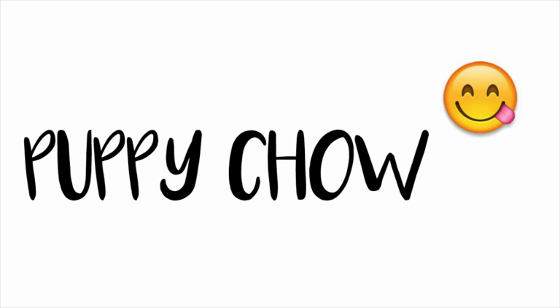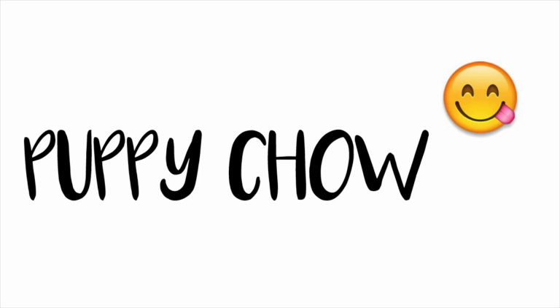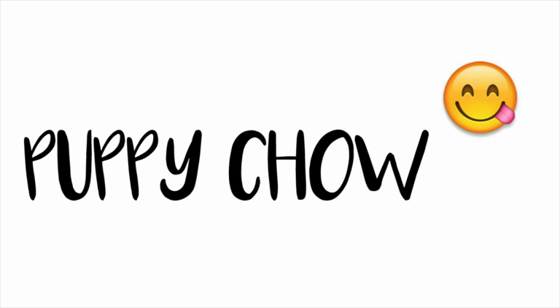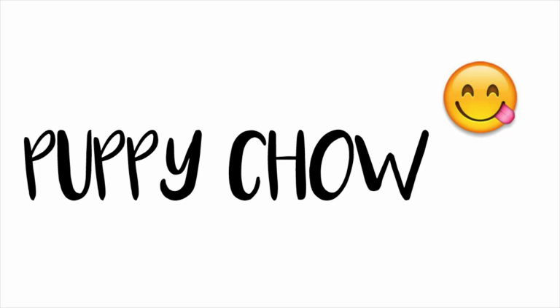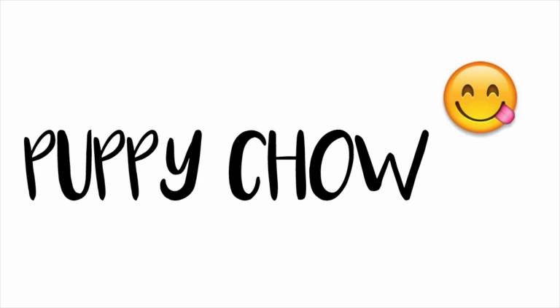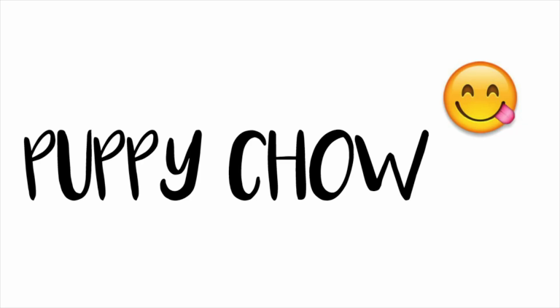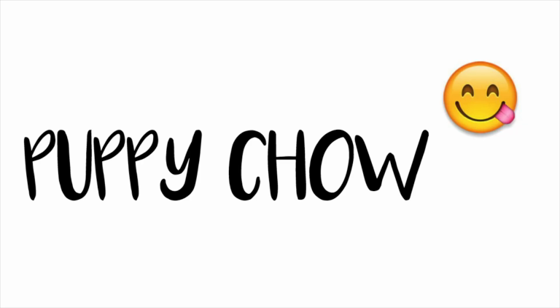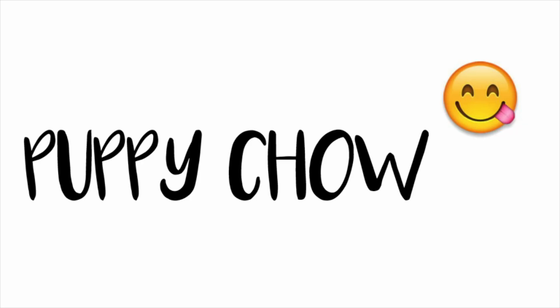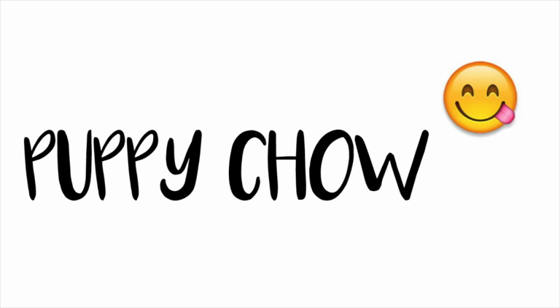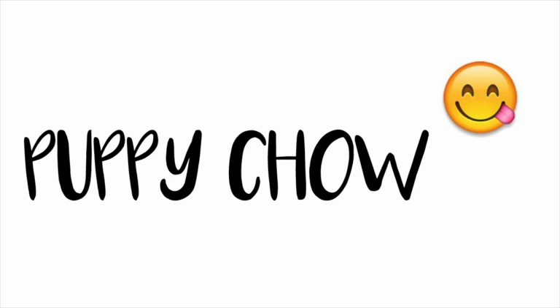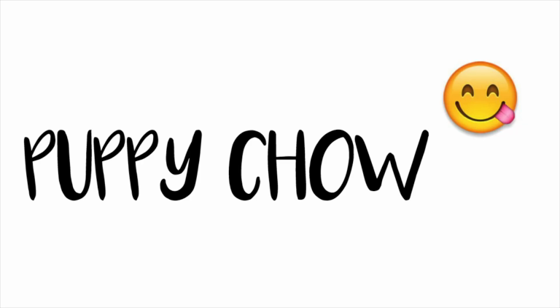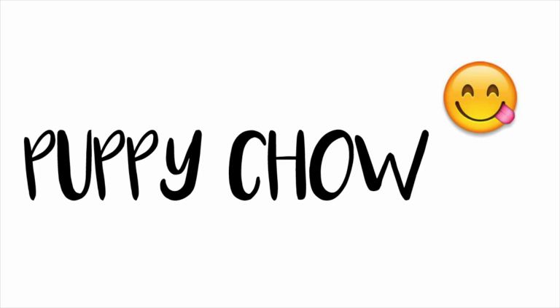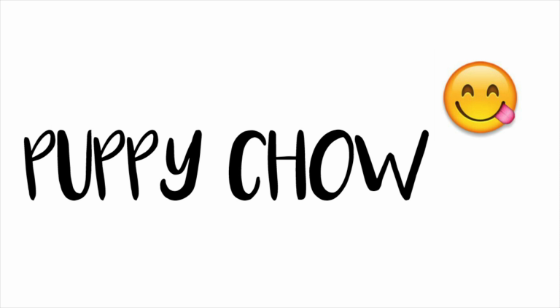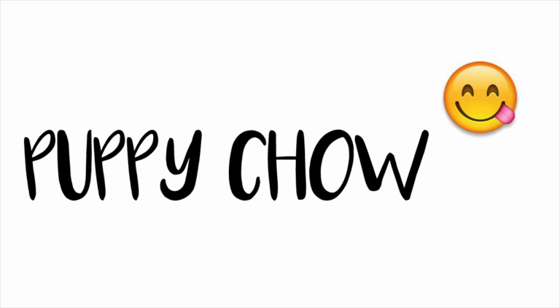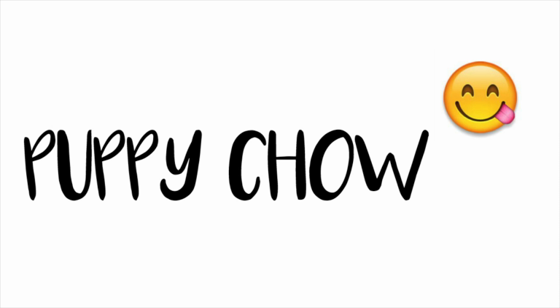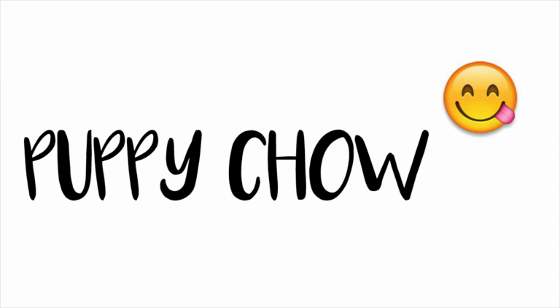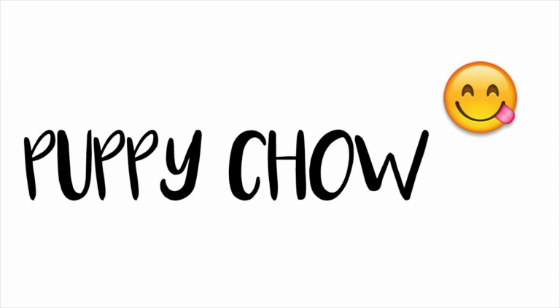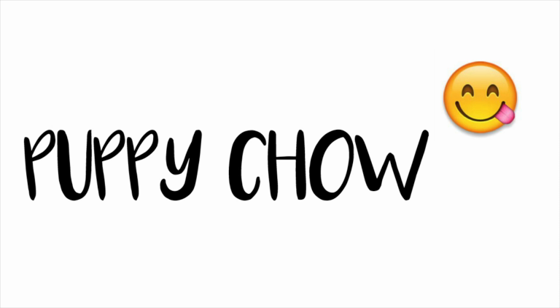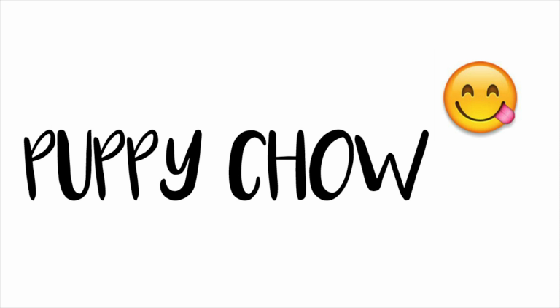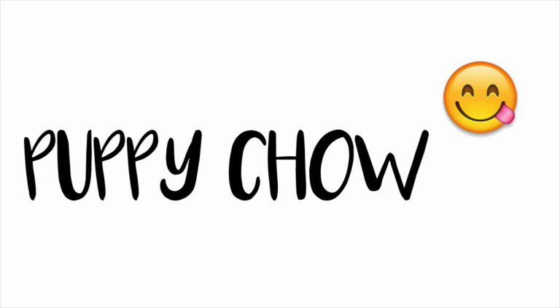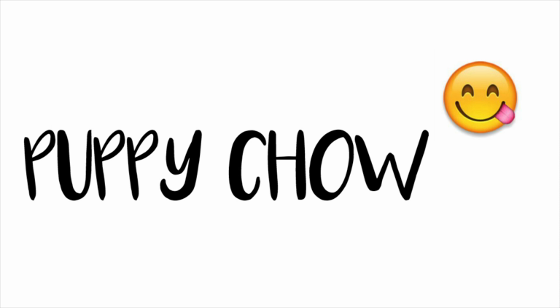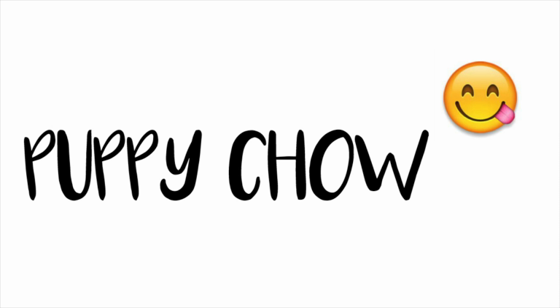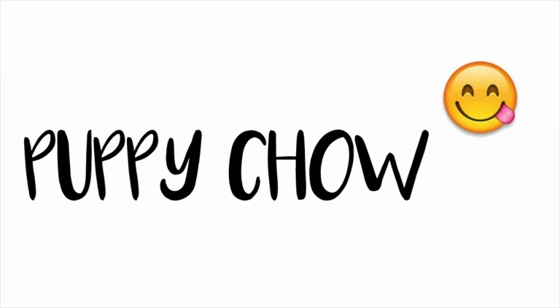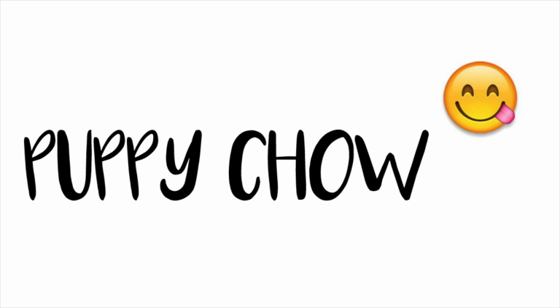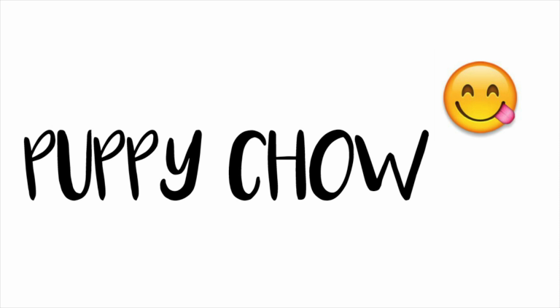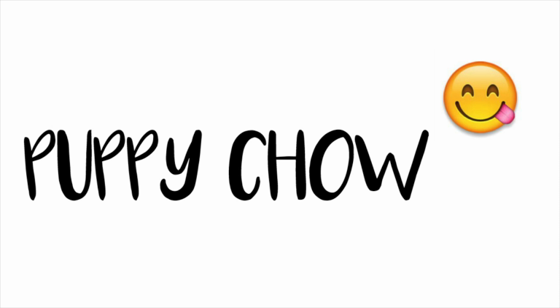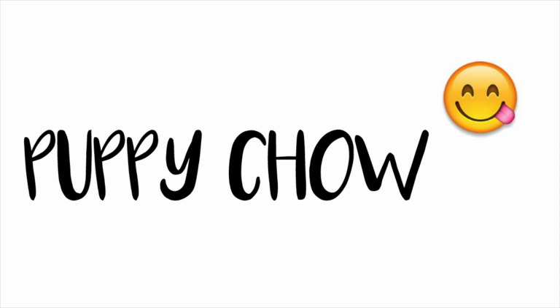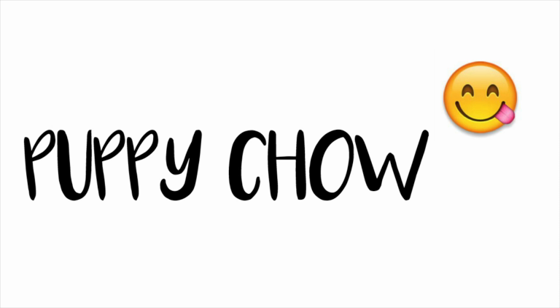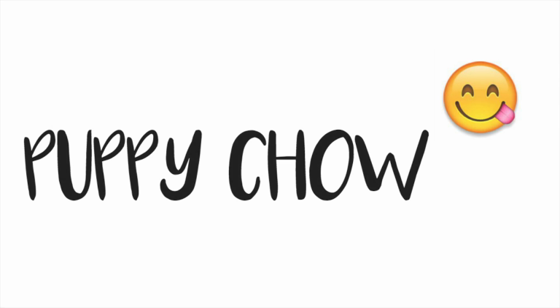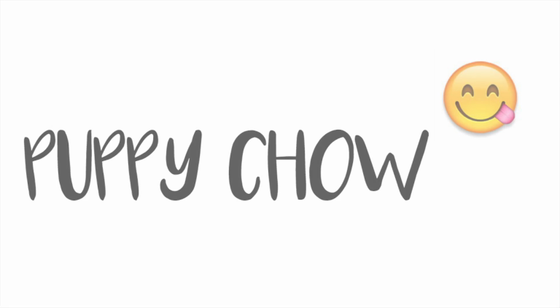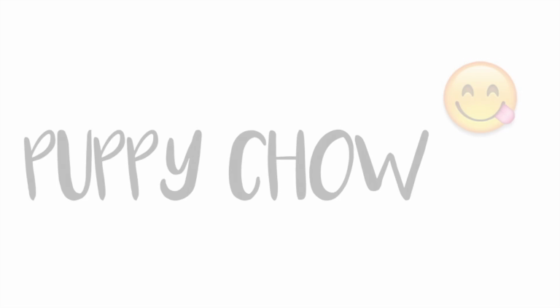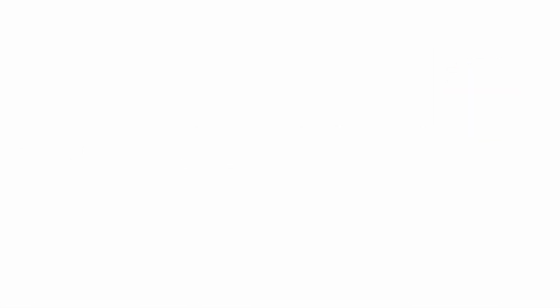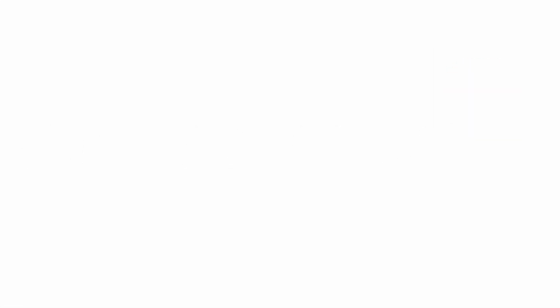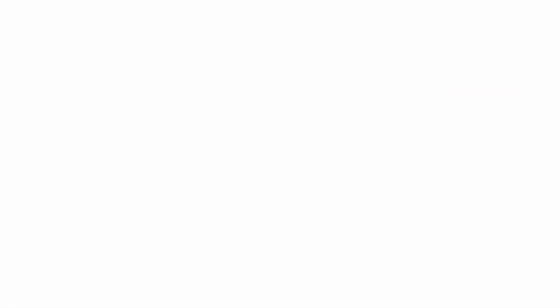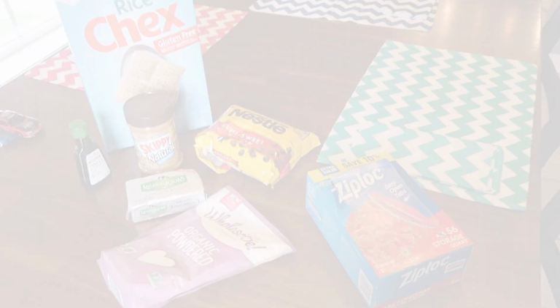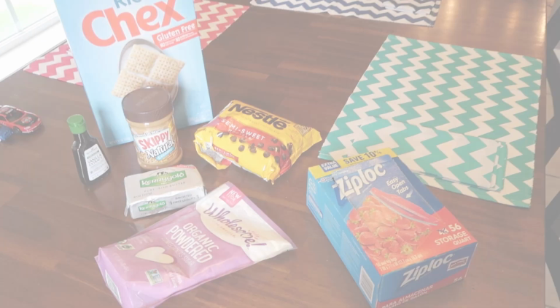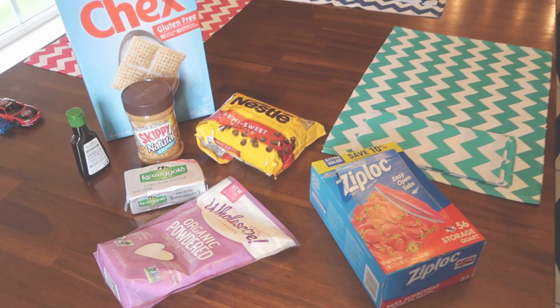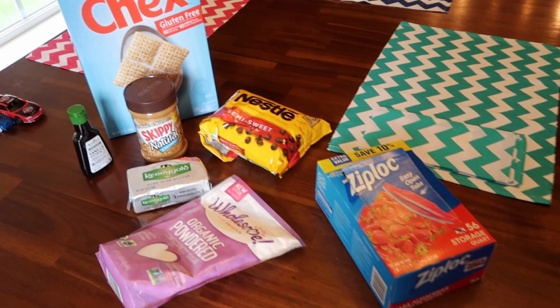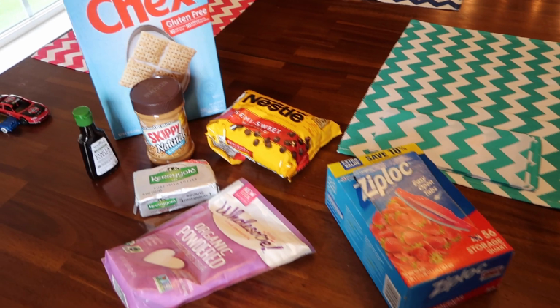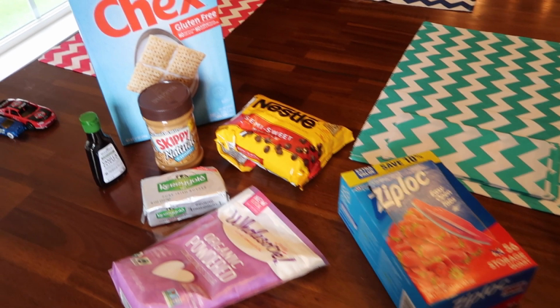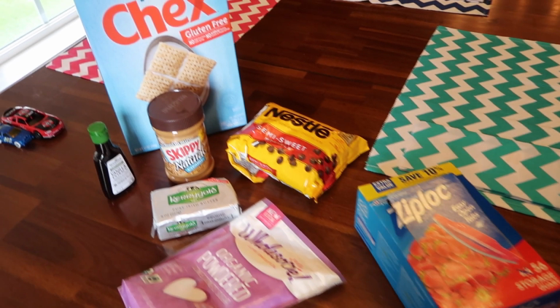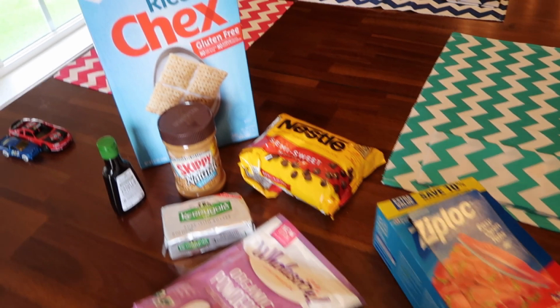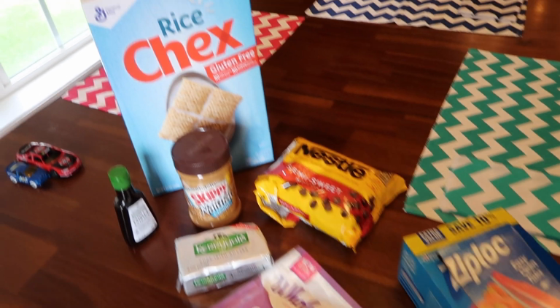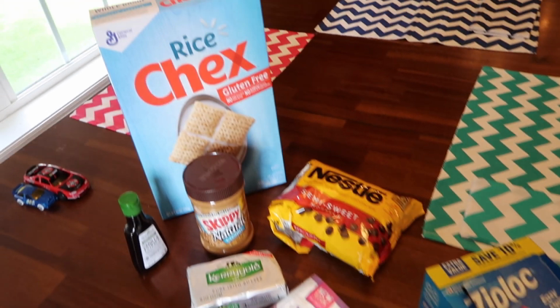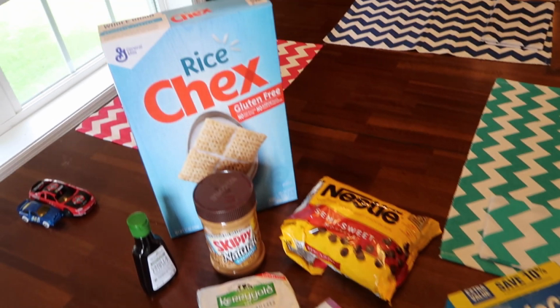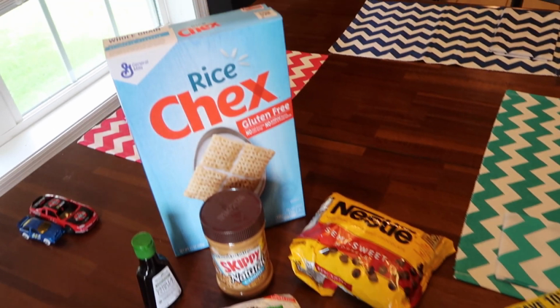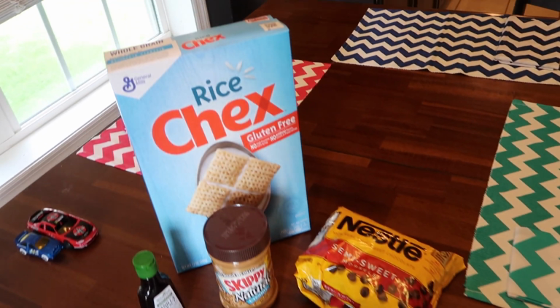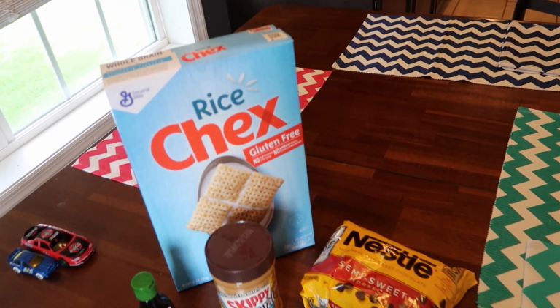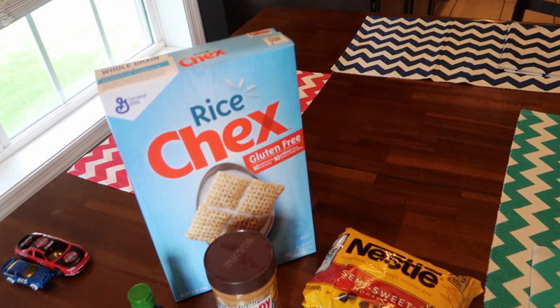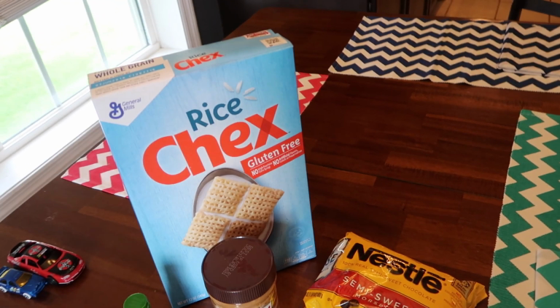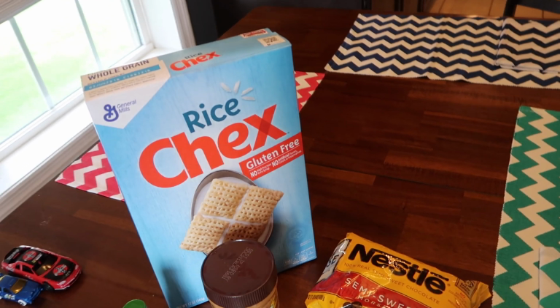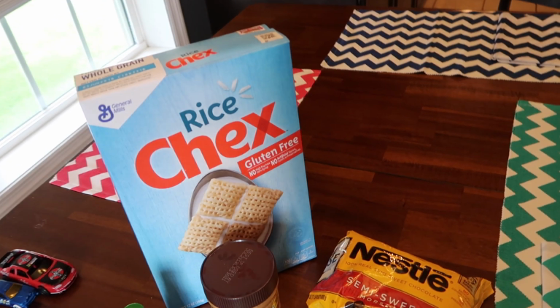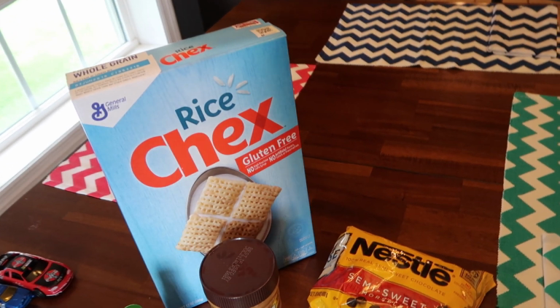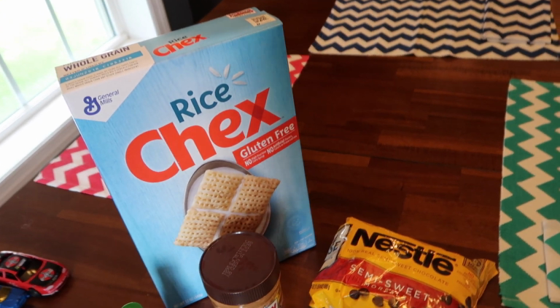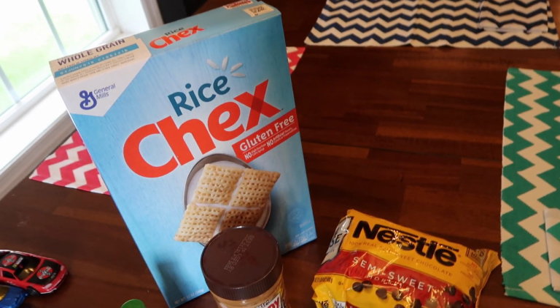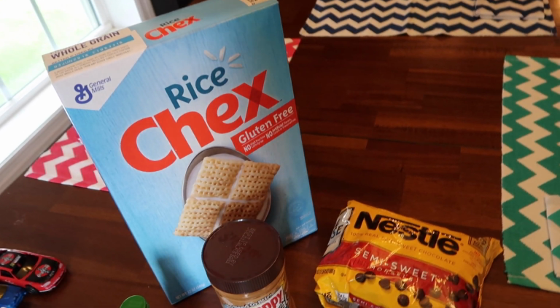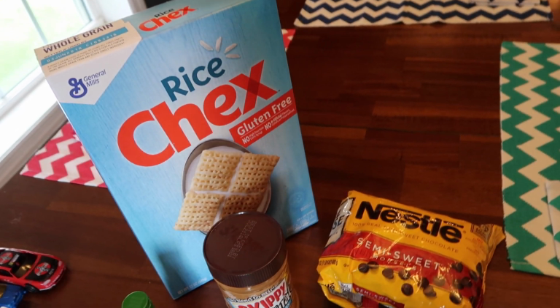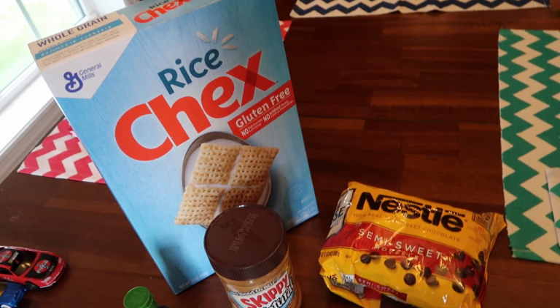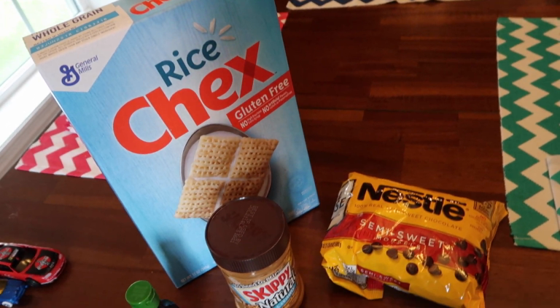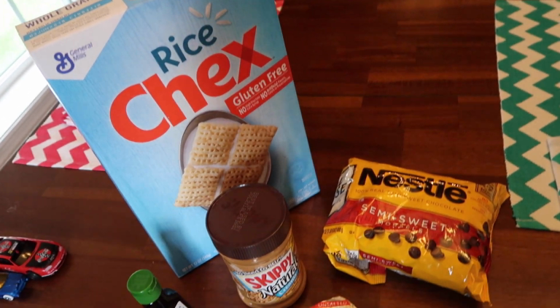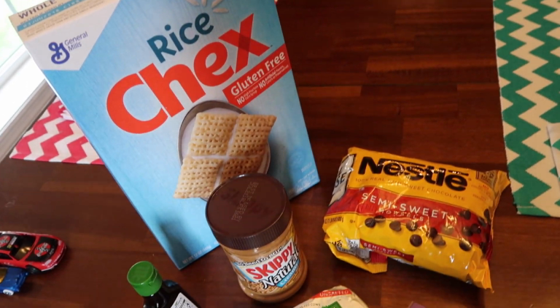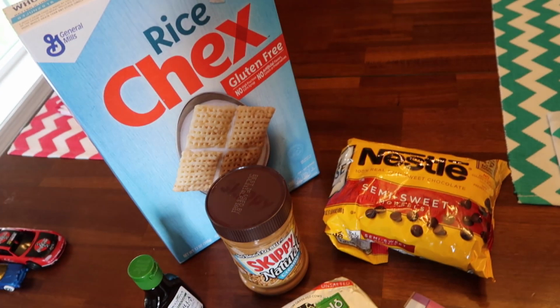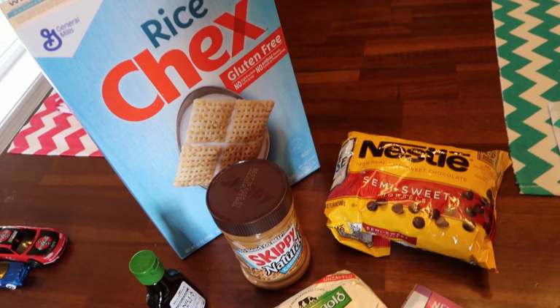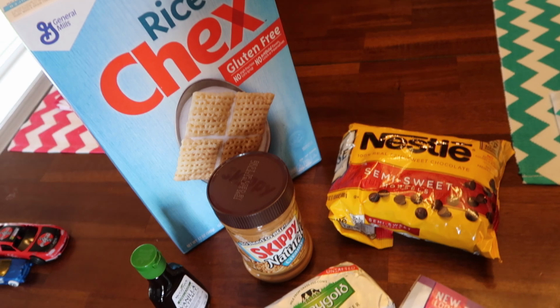Okay, so the first treat we're going to make is puppy chow. I love puppy chow. It brings me back to my childhood and it's so easy to make.